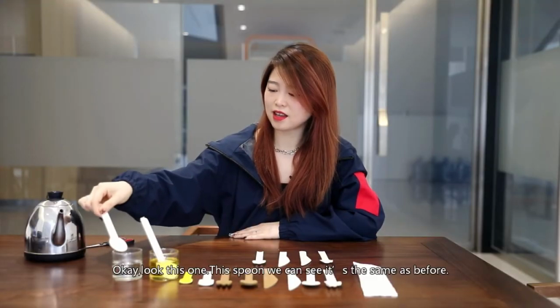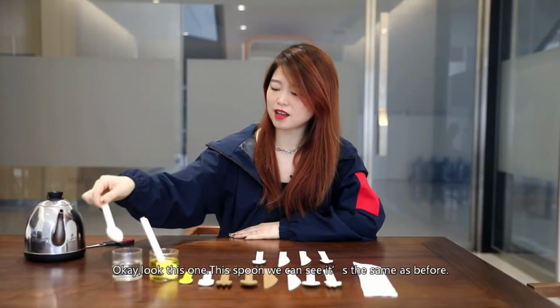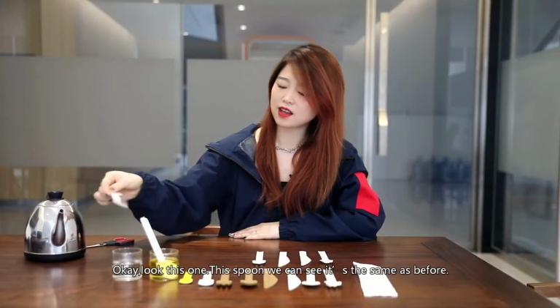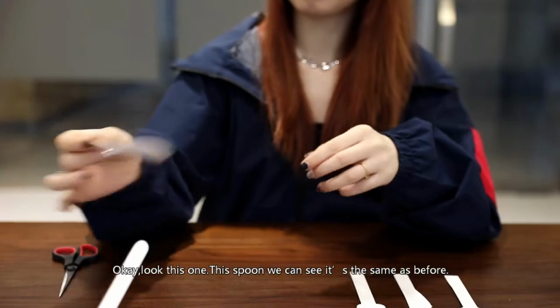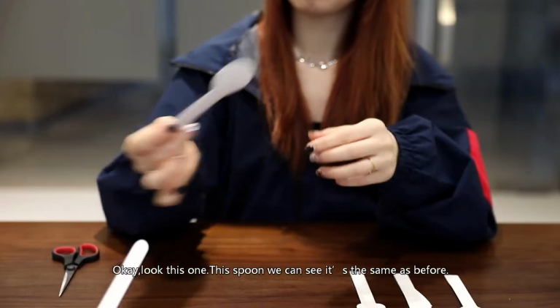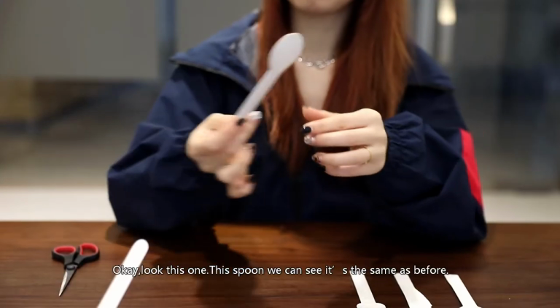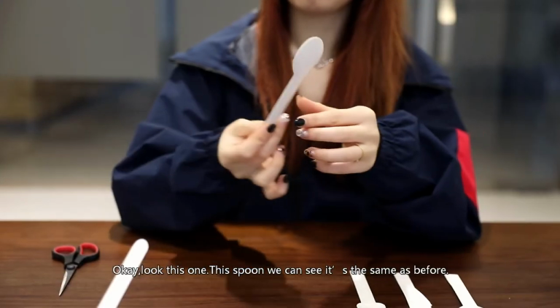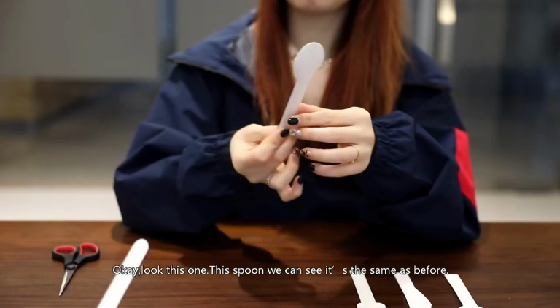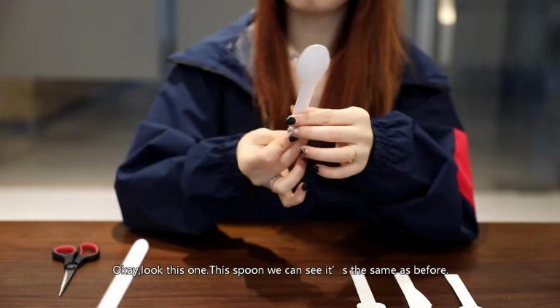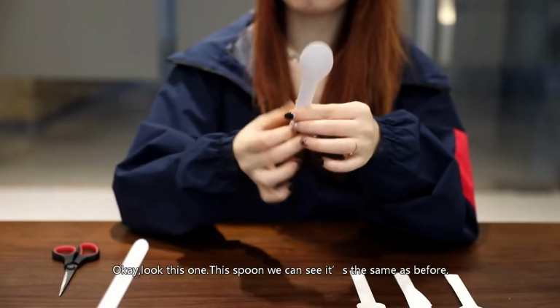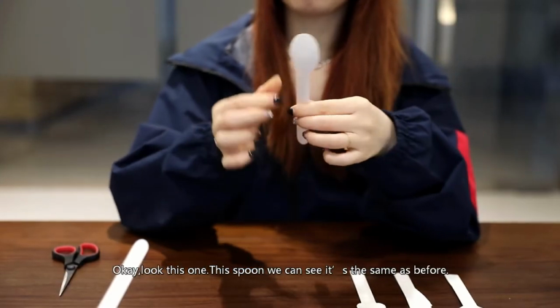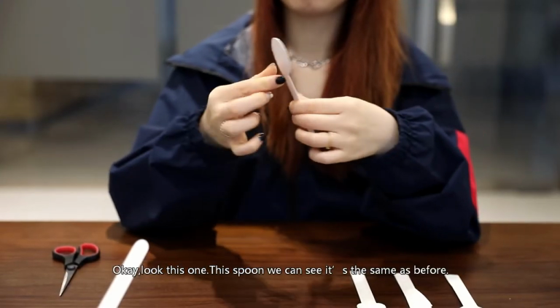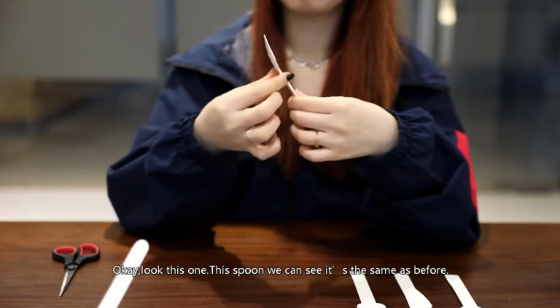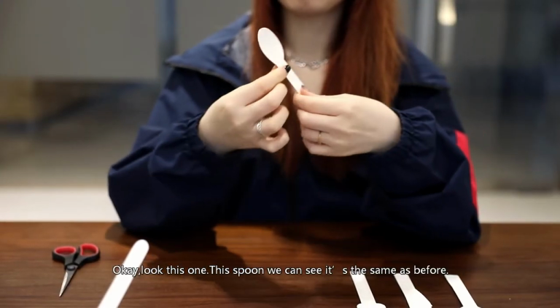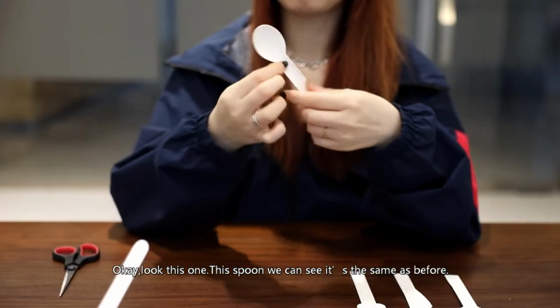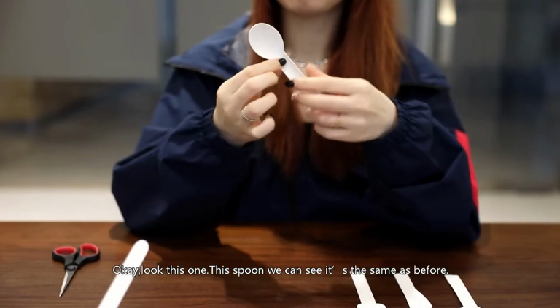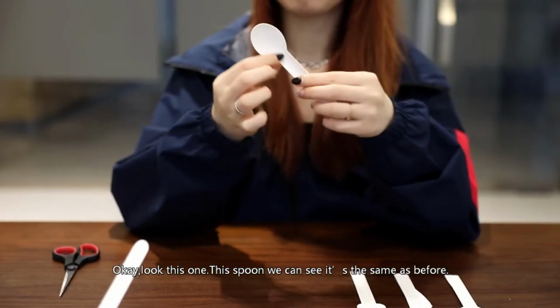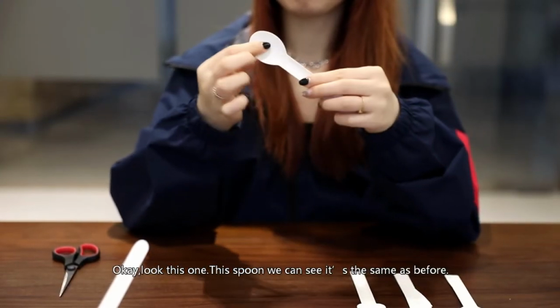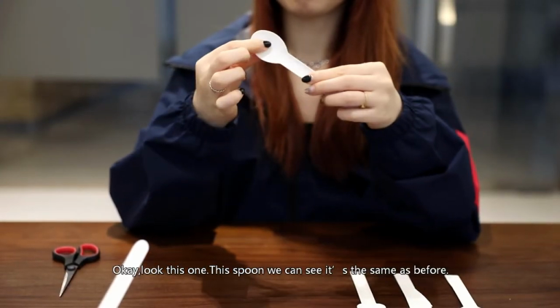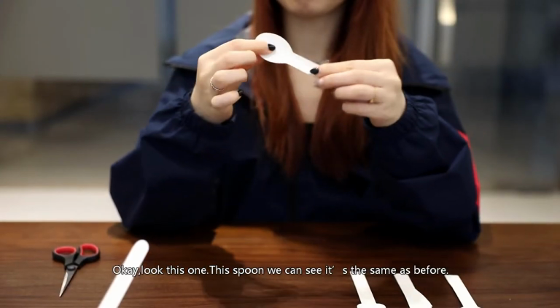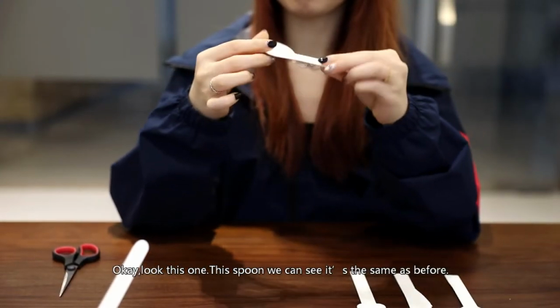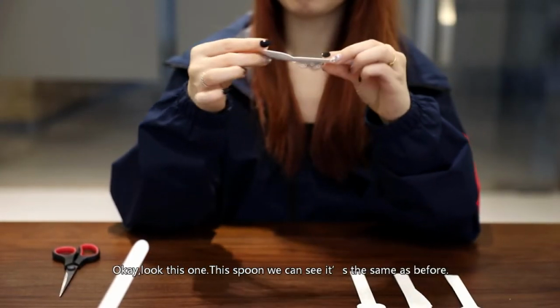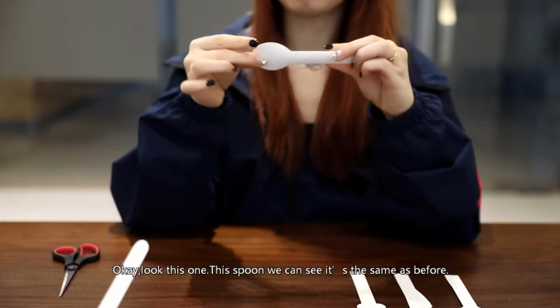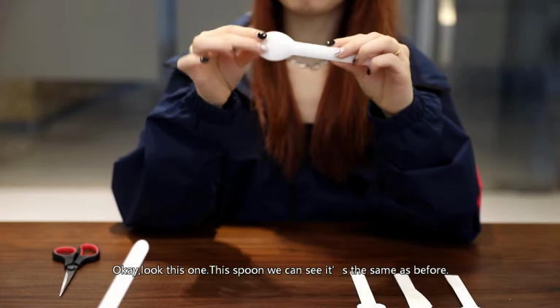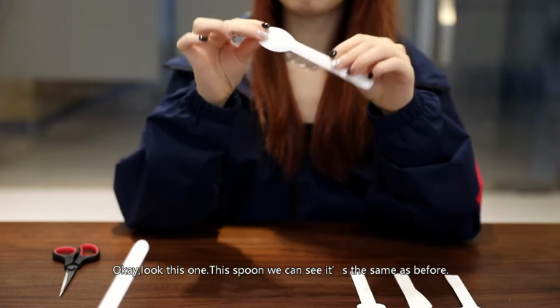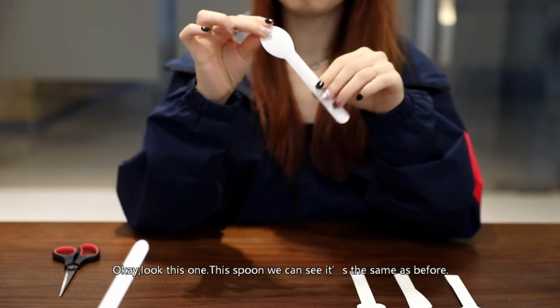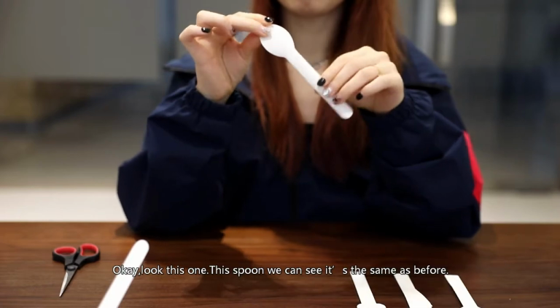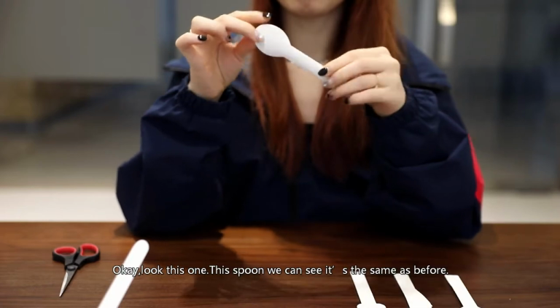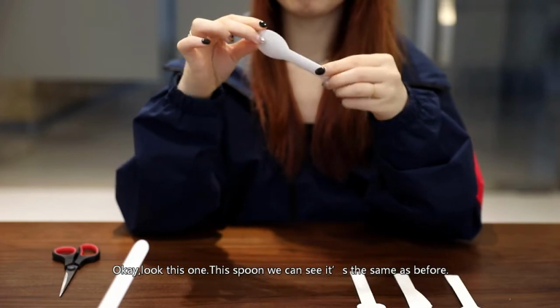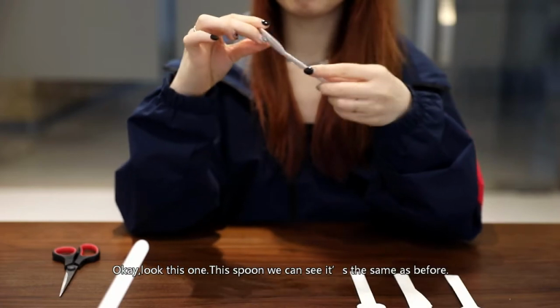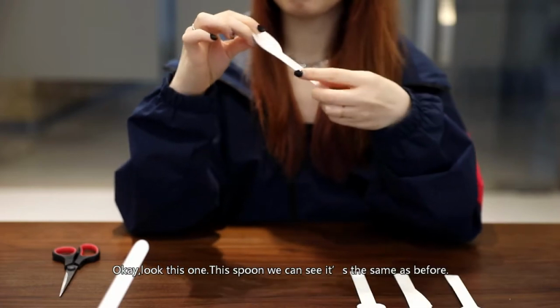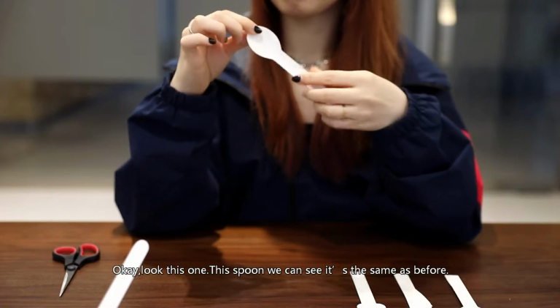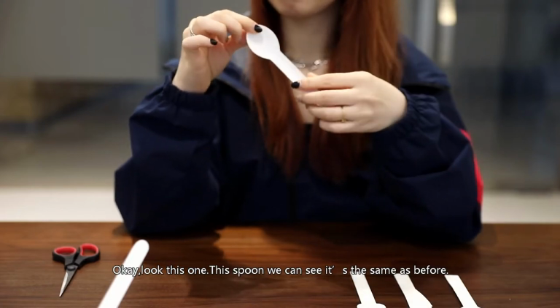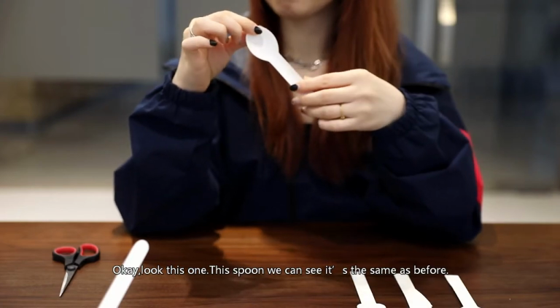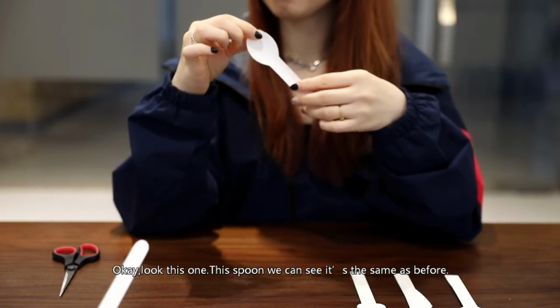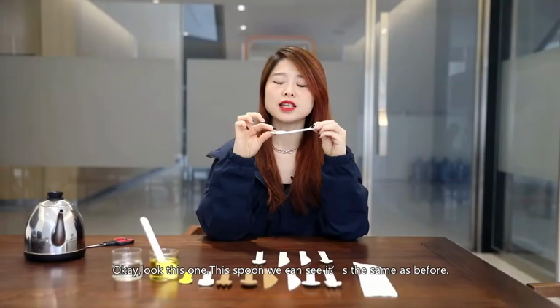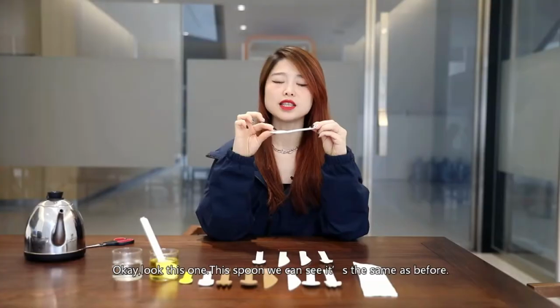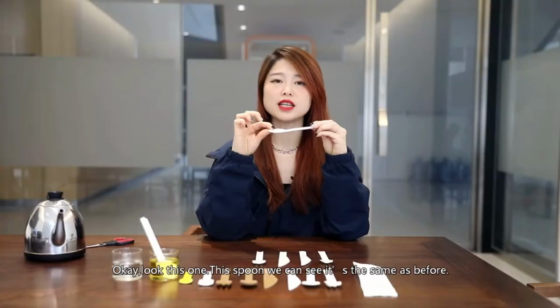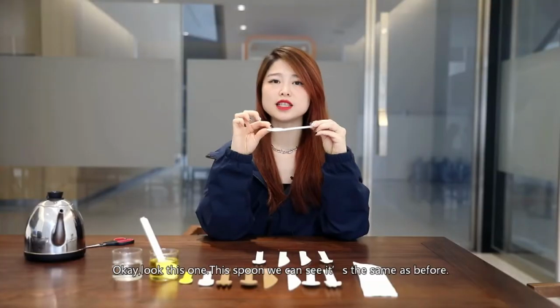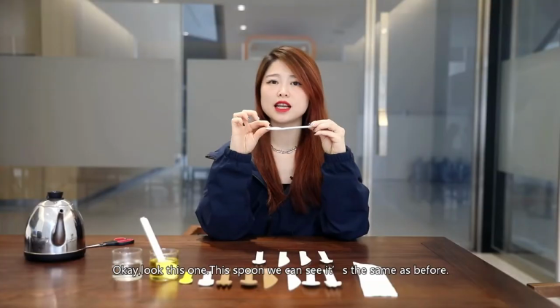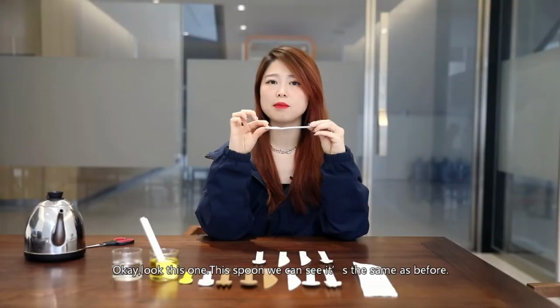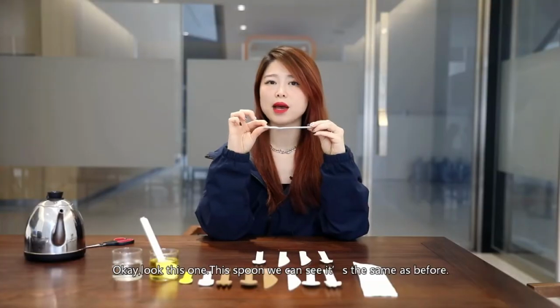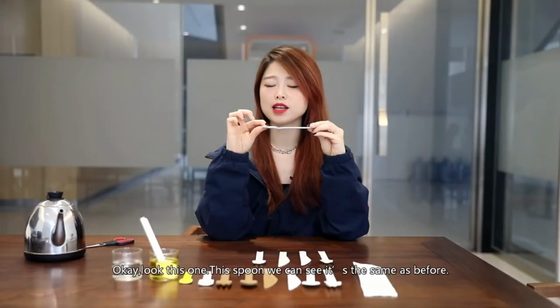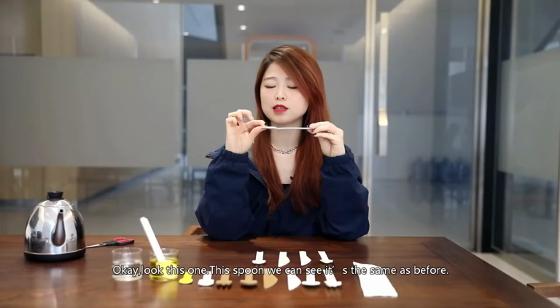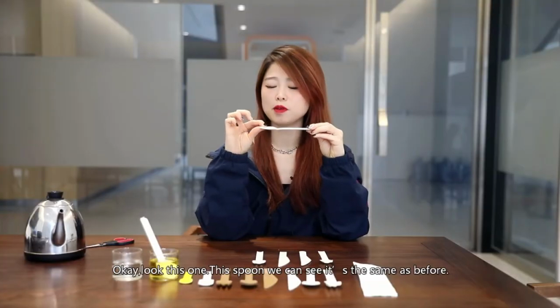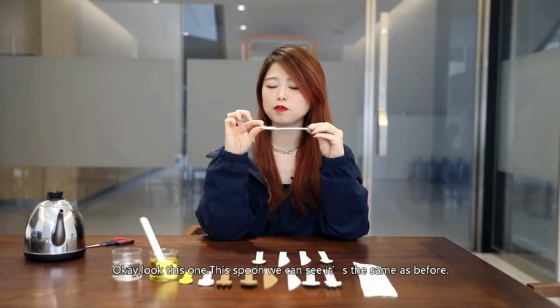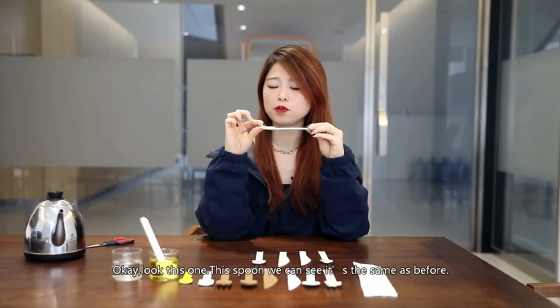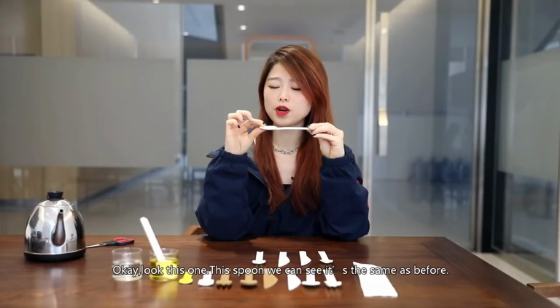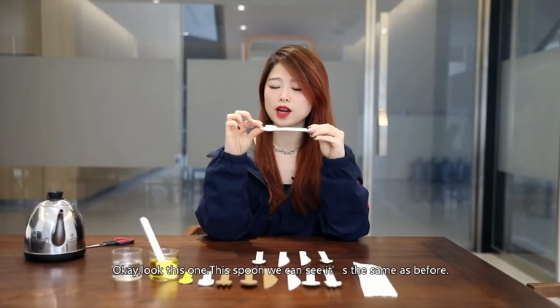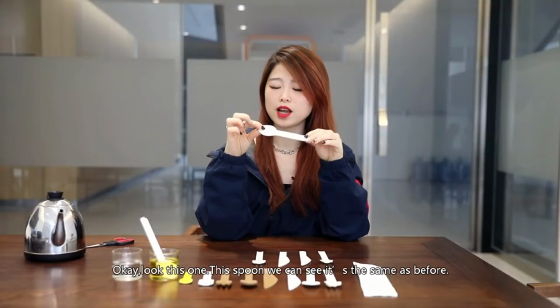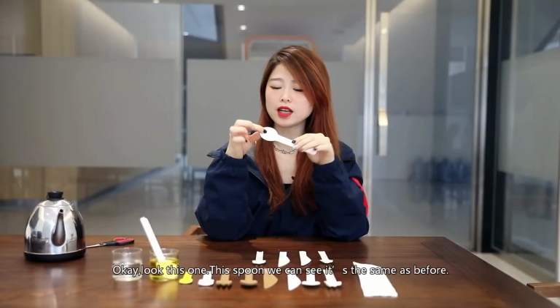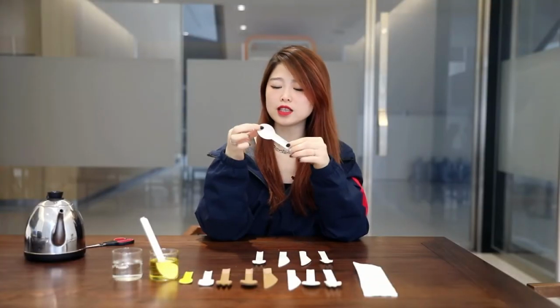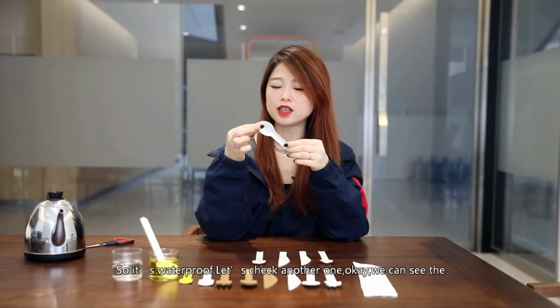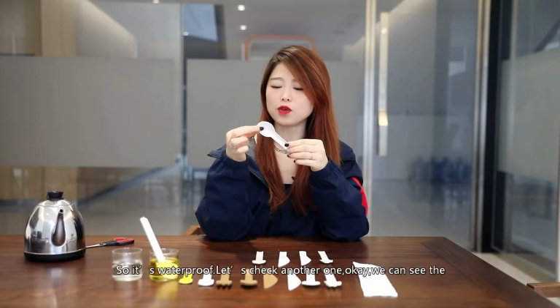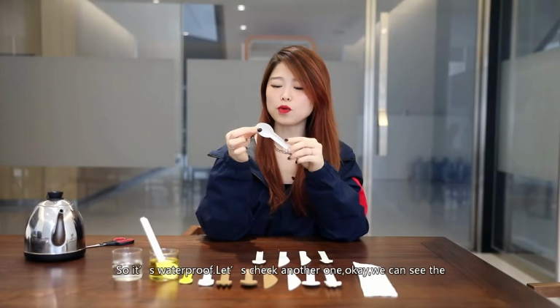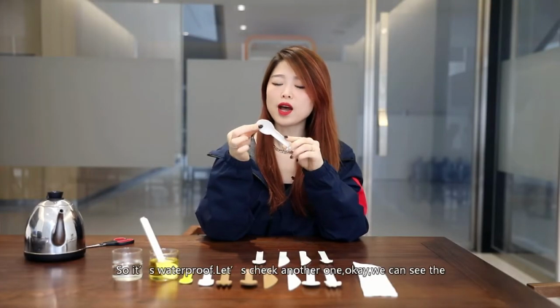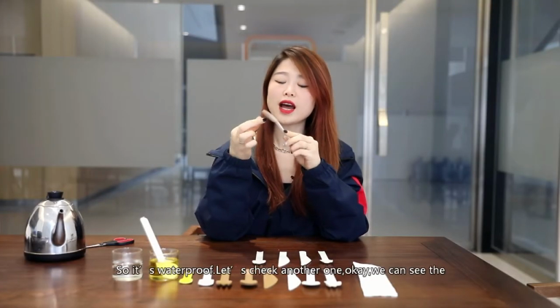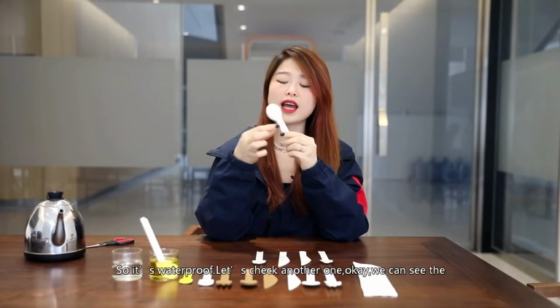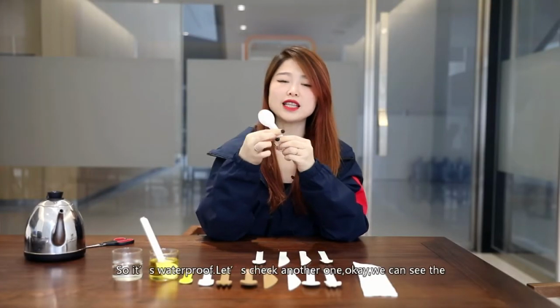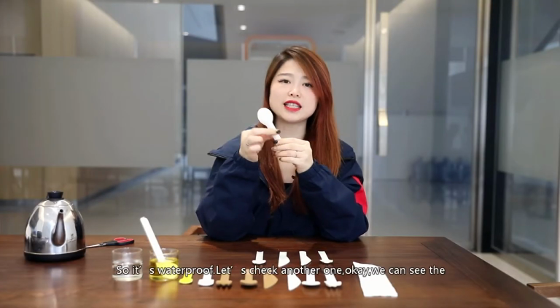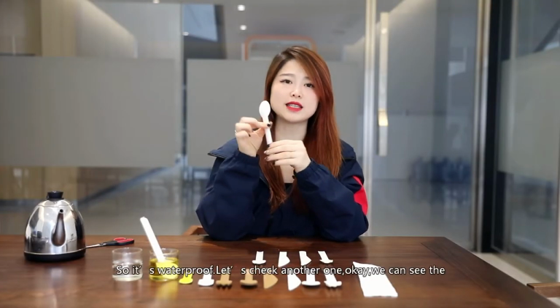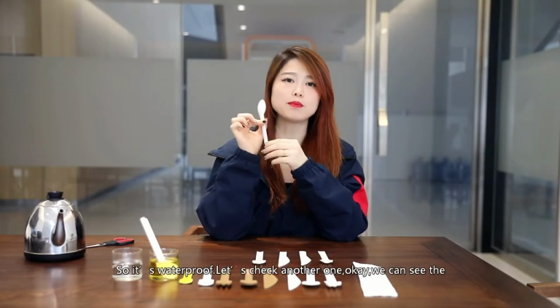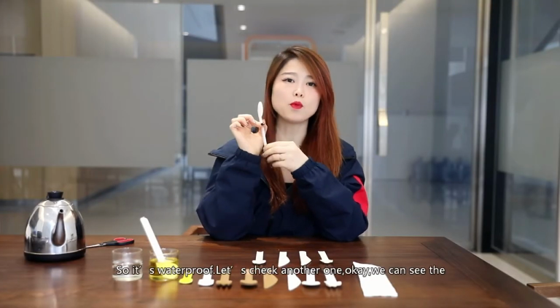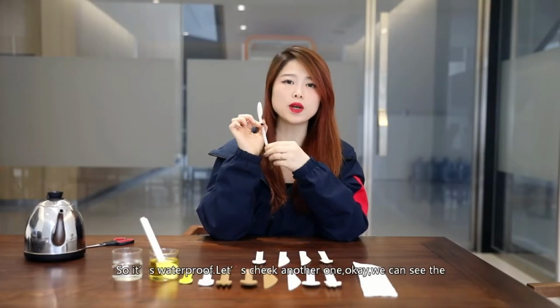Okay, so look at this one. This spoon — we can see the spoon is the same as before. So it's waterproof.